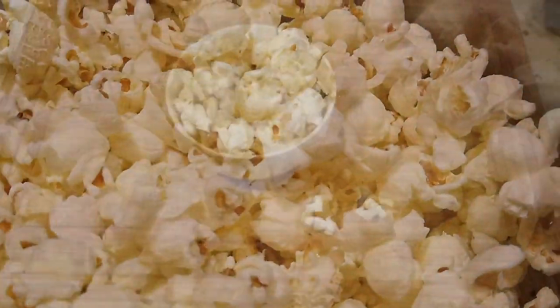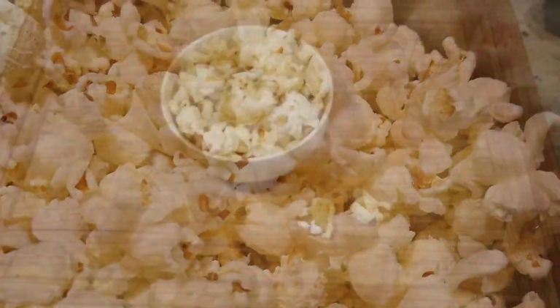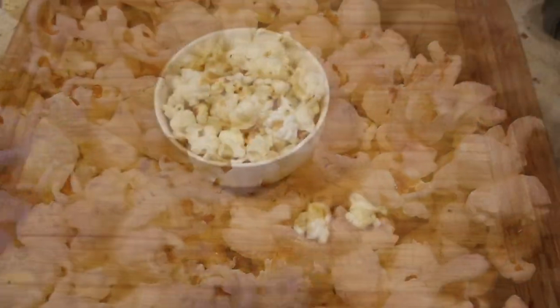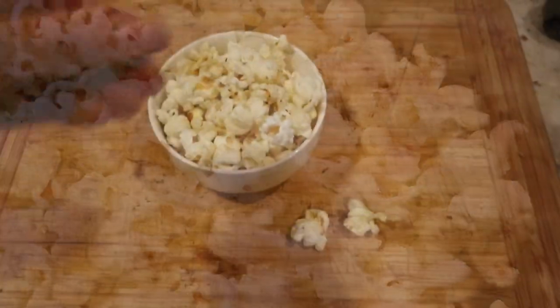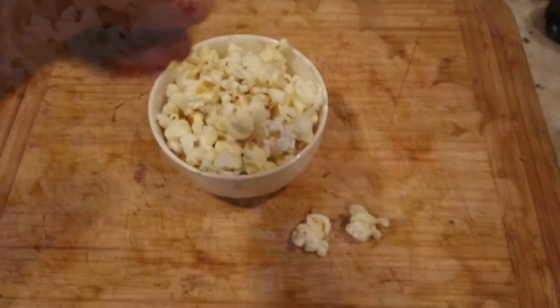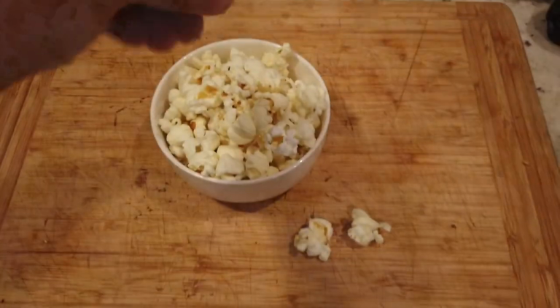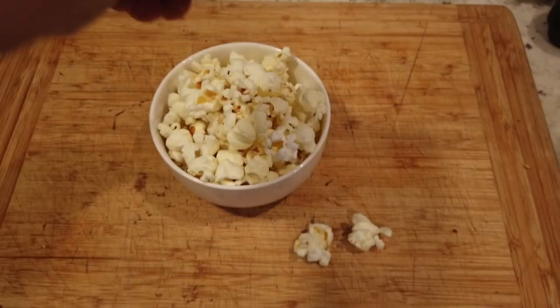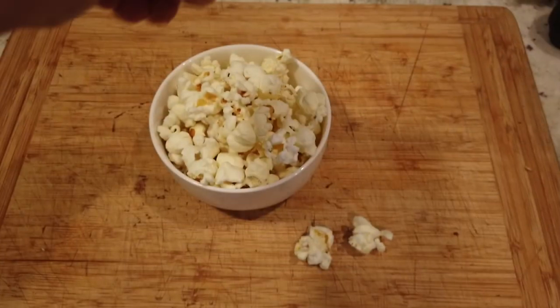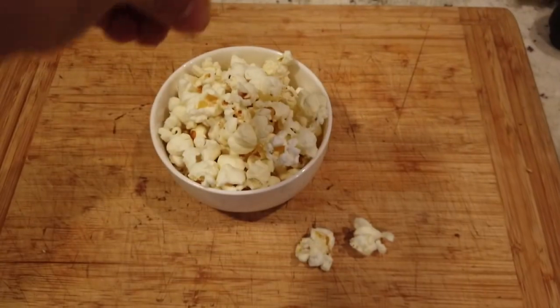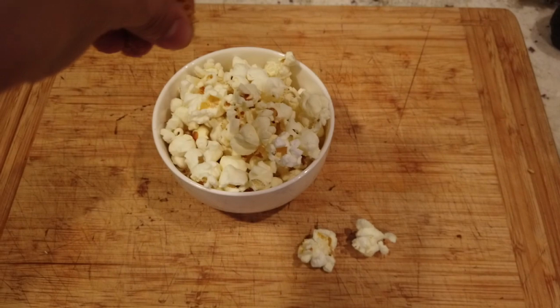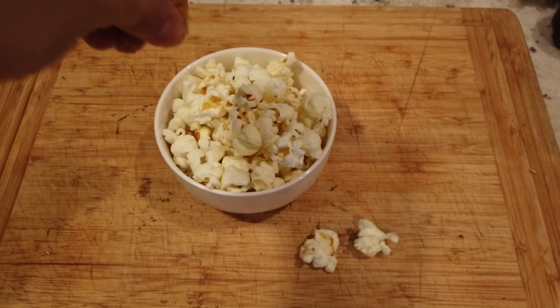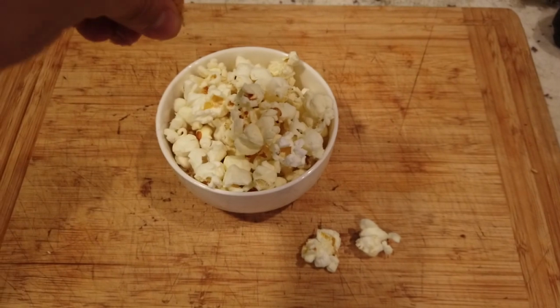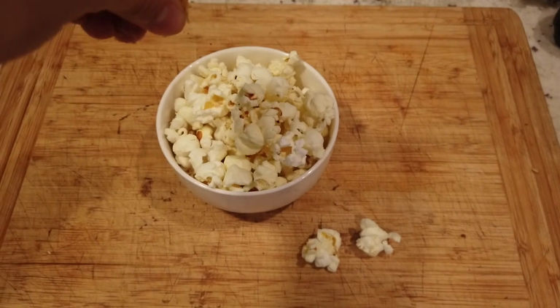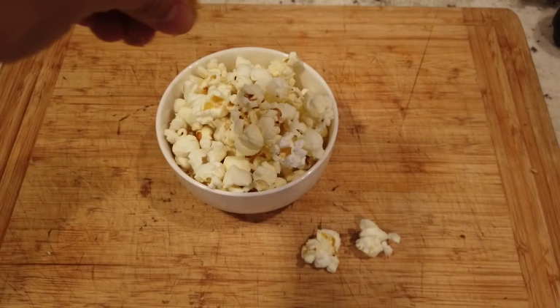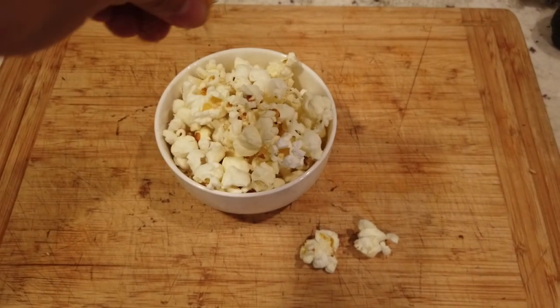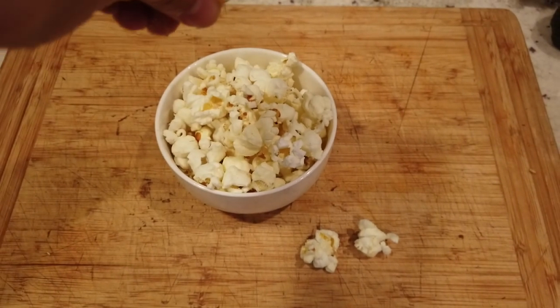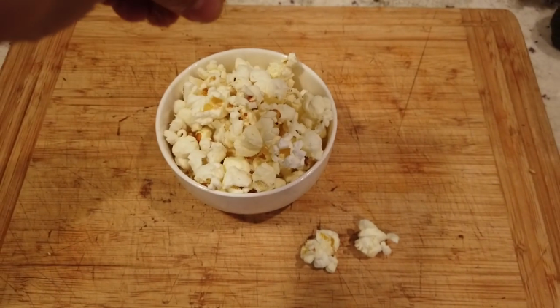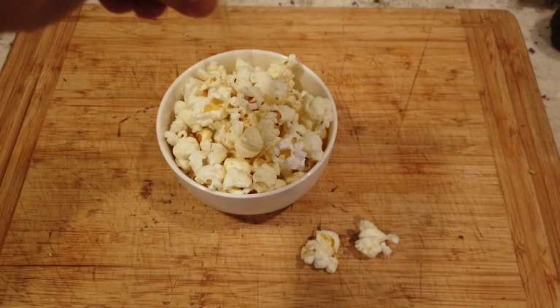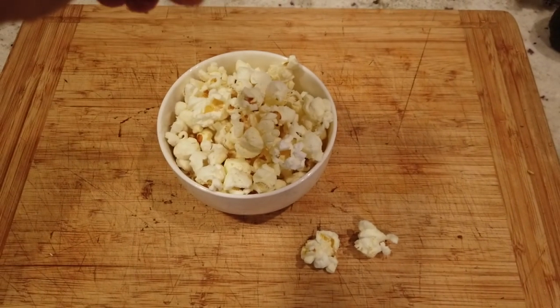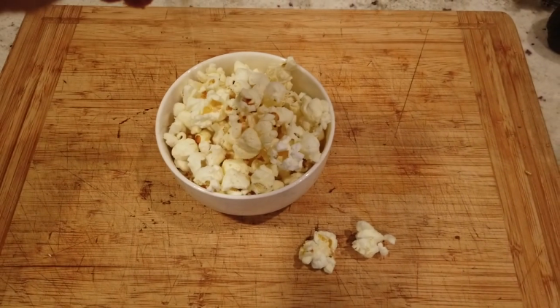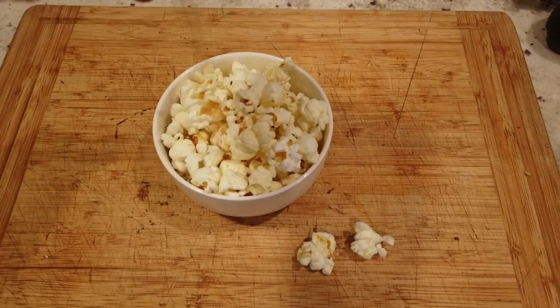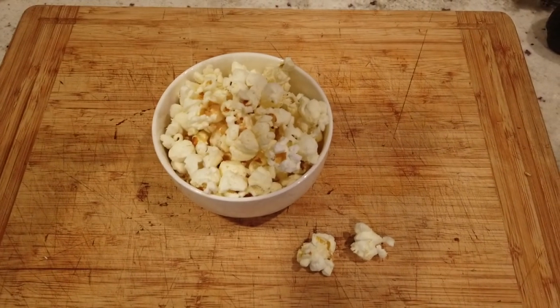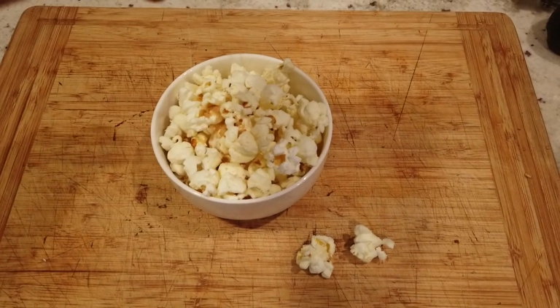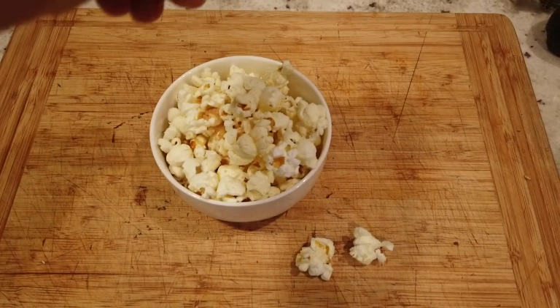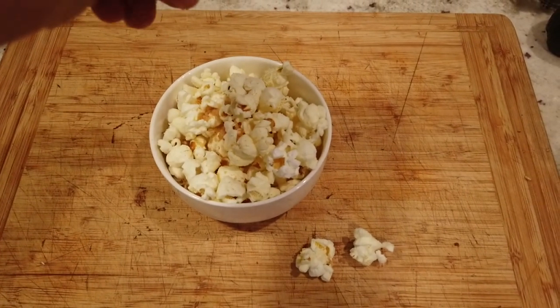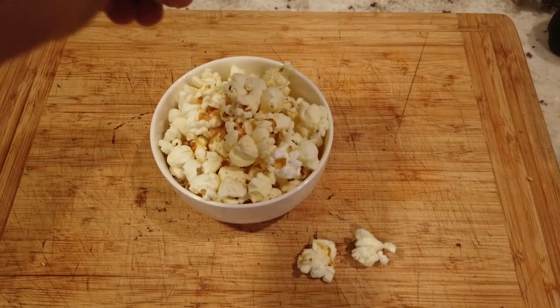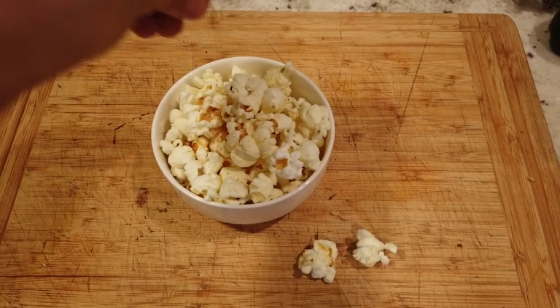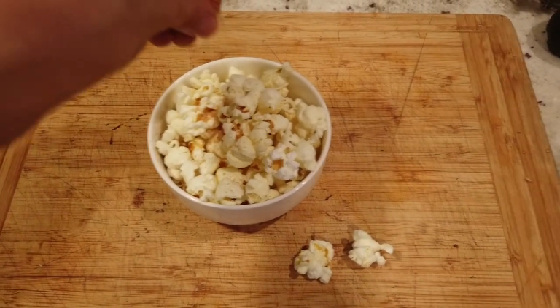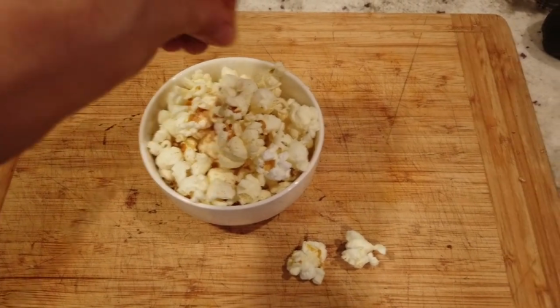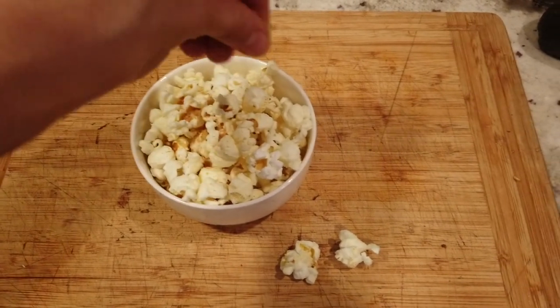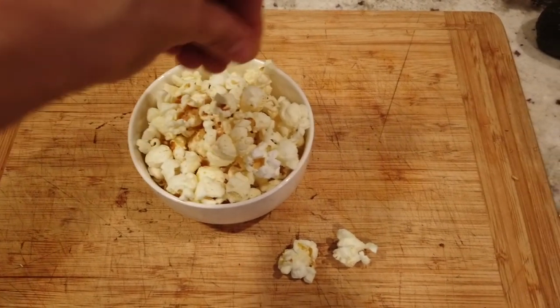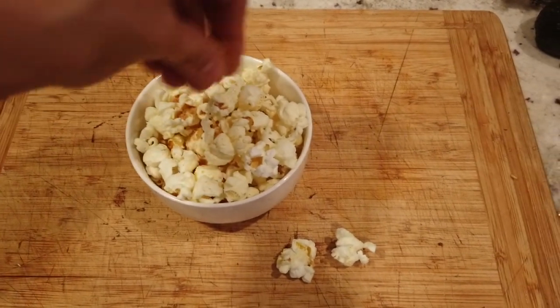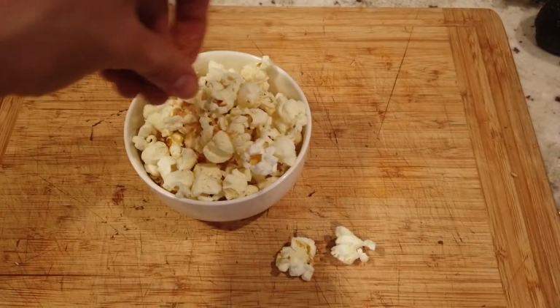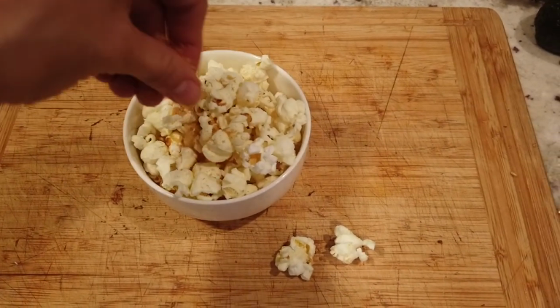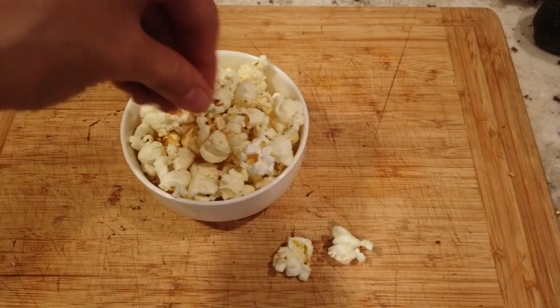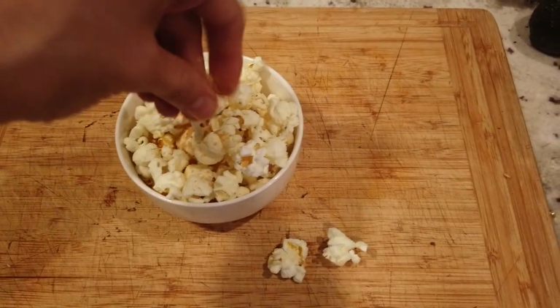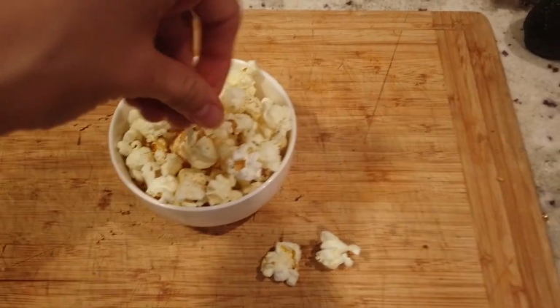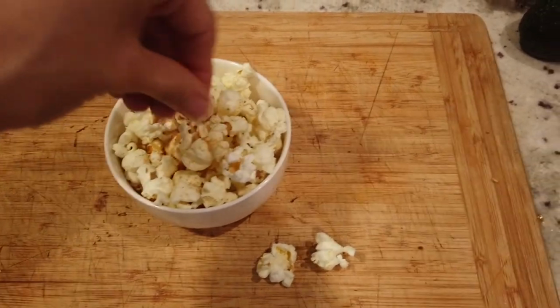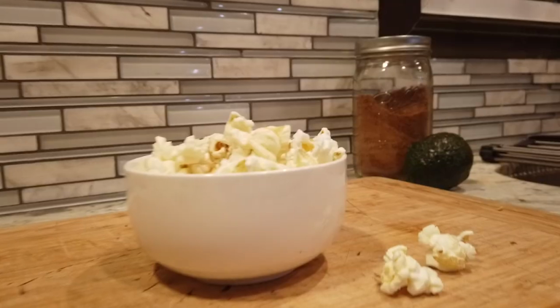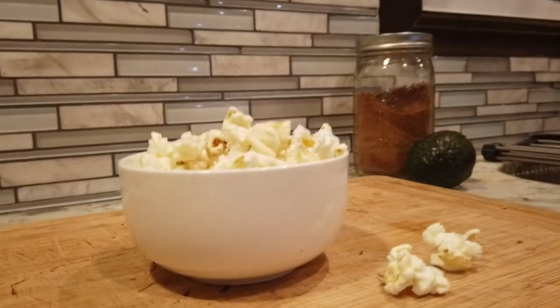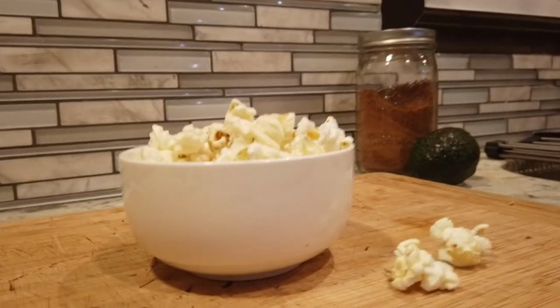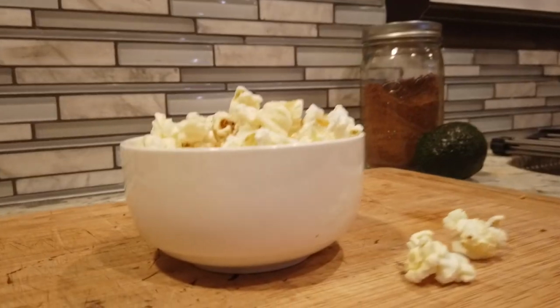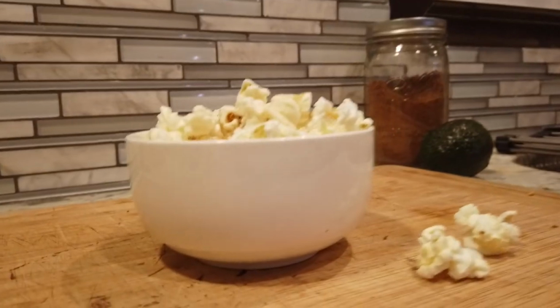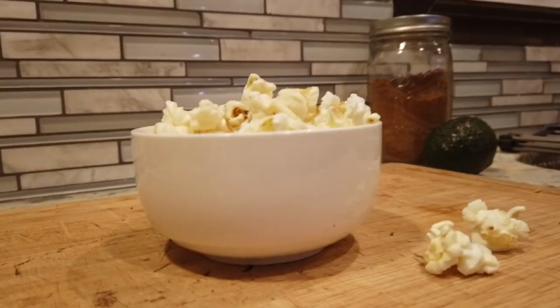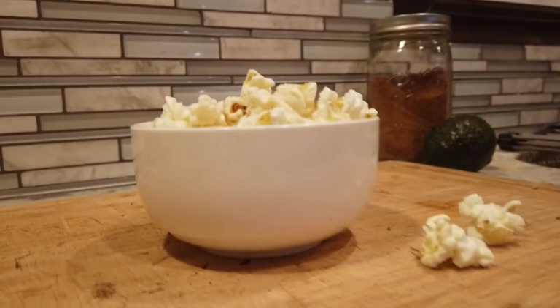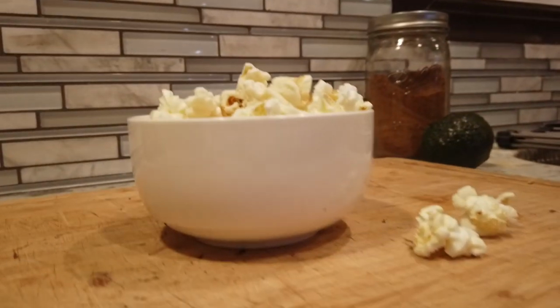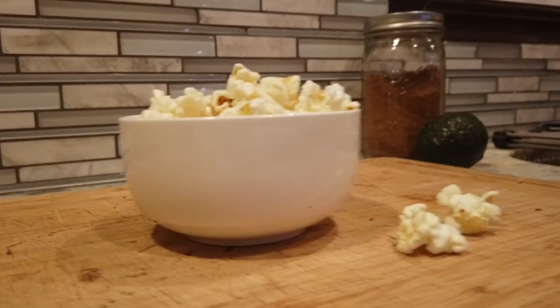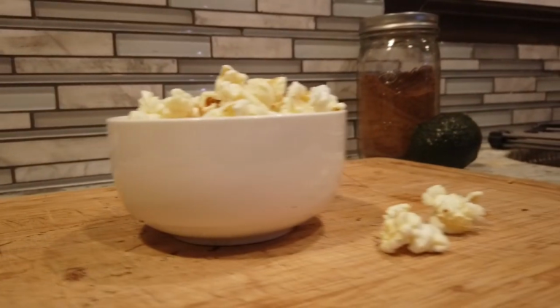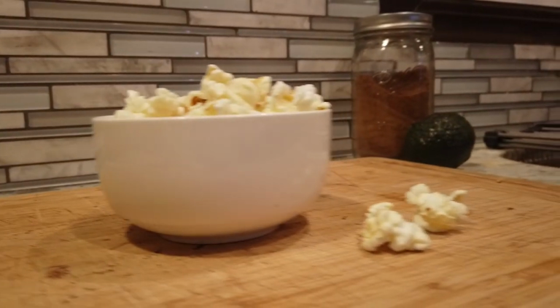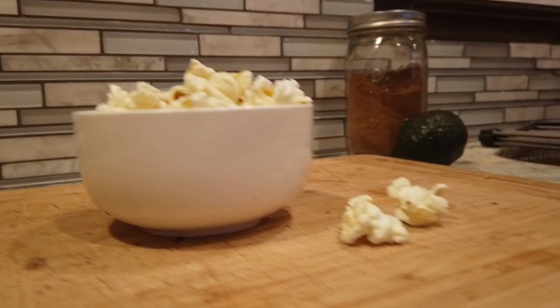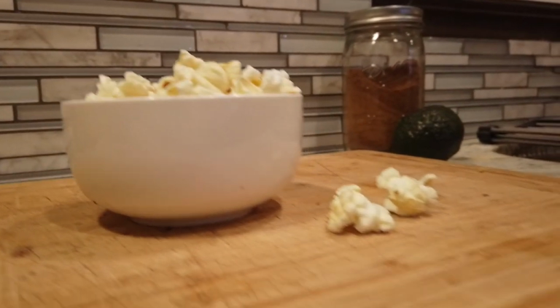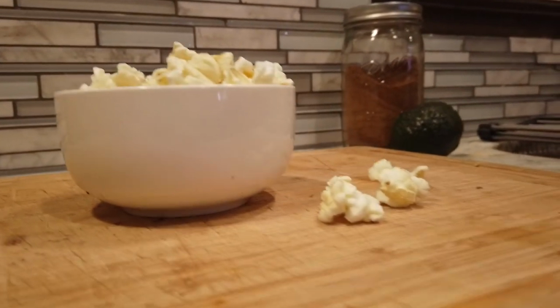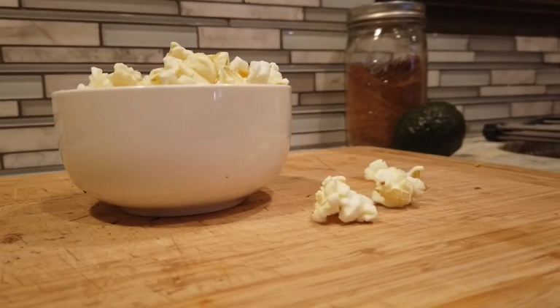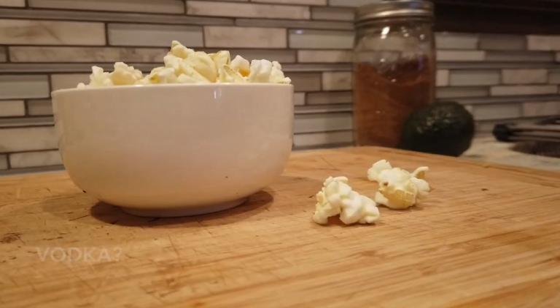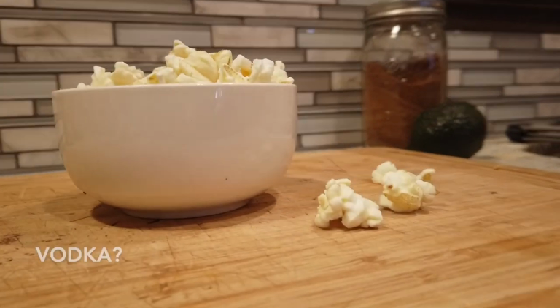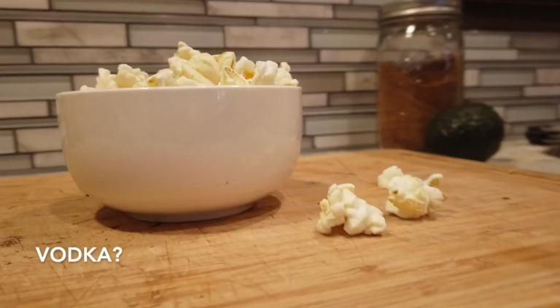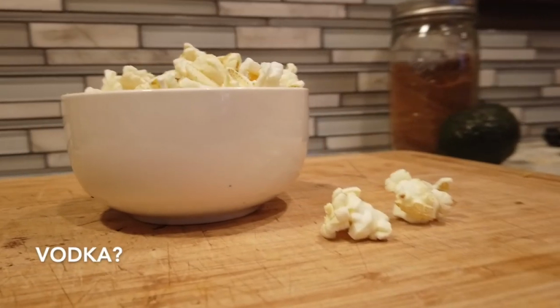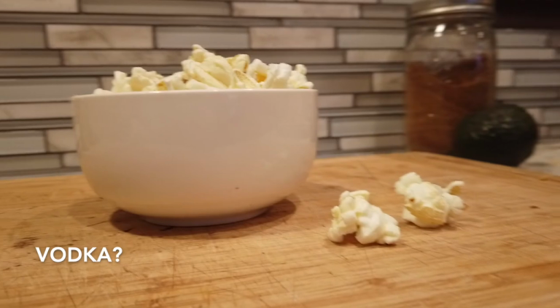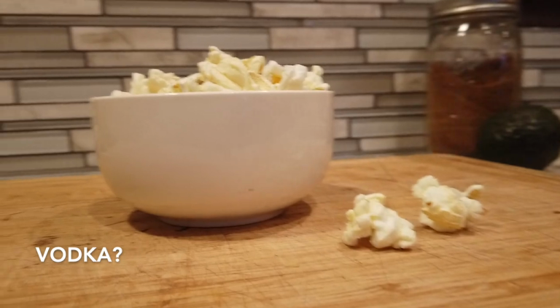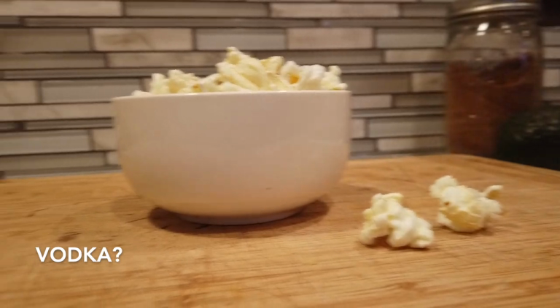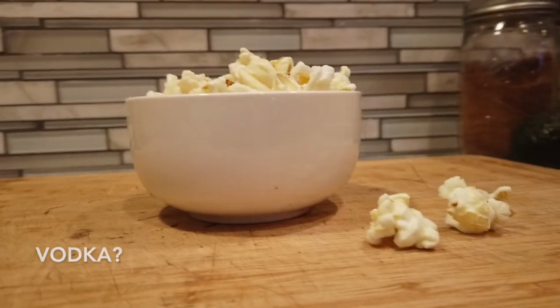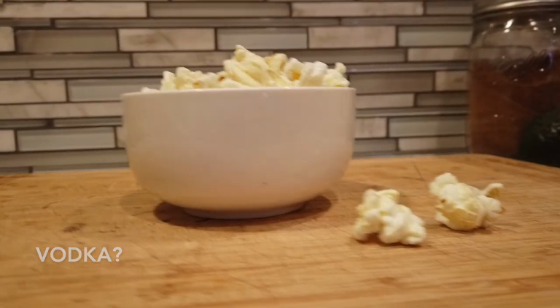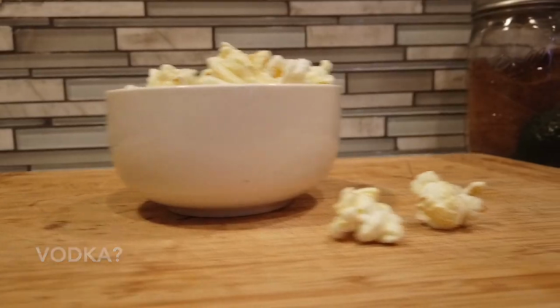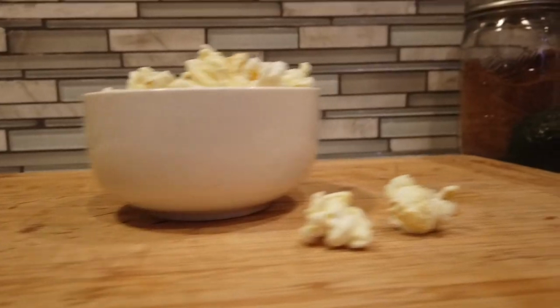Top your popcorn with whatever you want — salt, oil, seasonings, nutritional yeast — the world's your oyster.